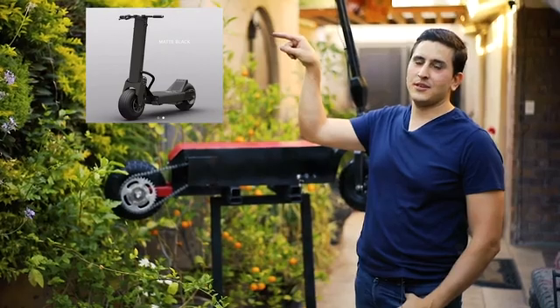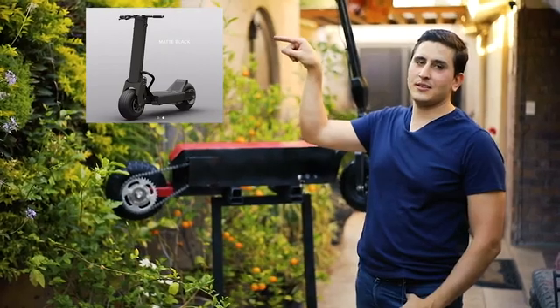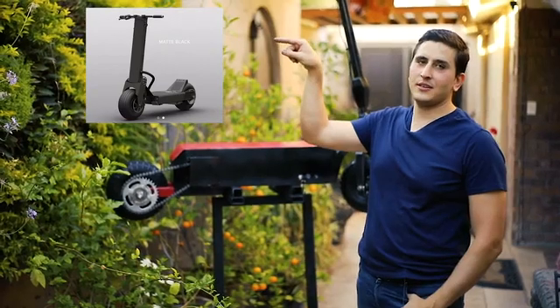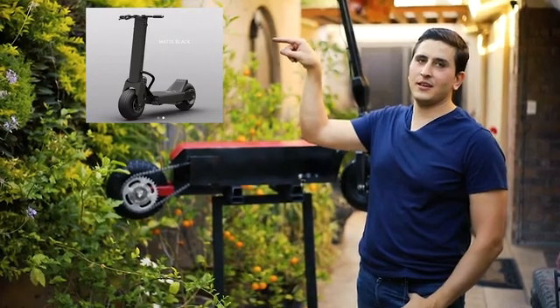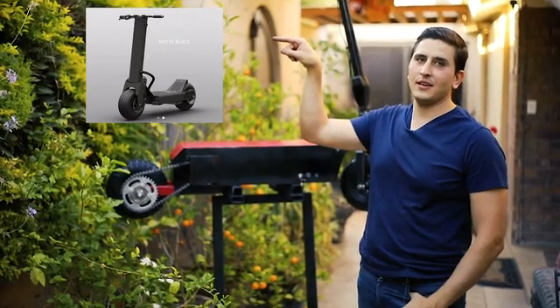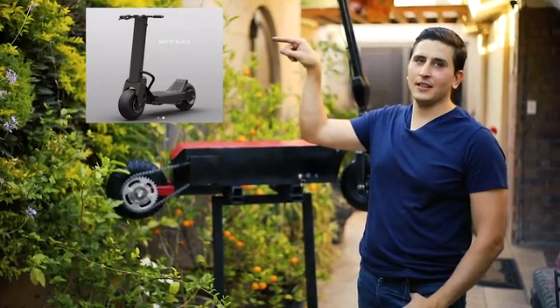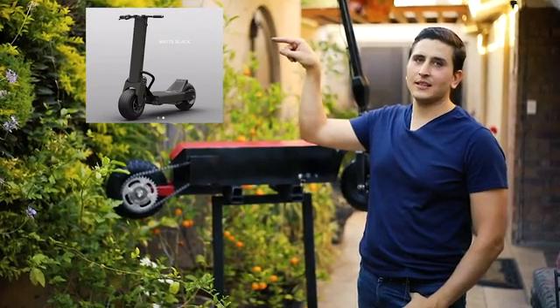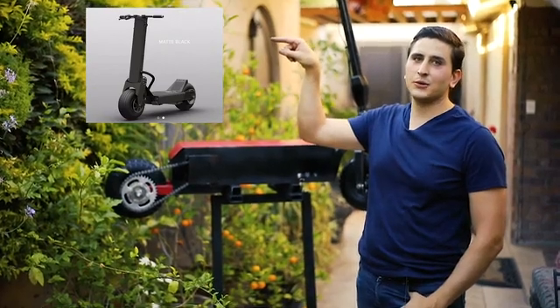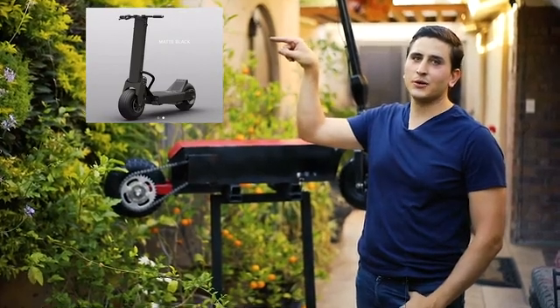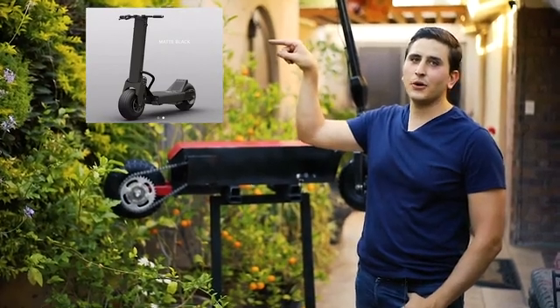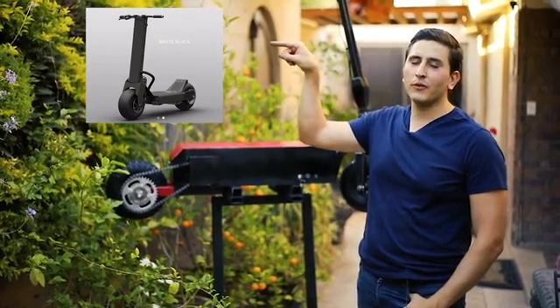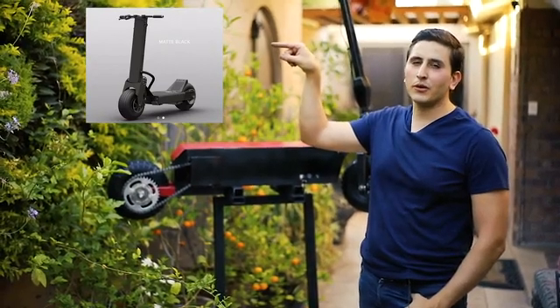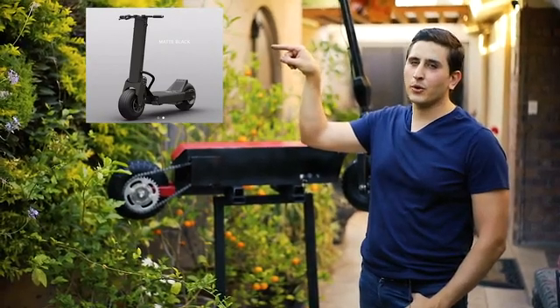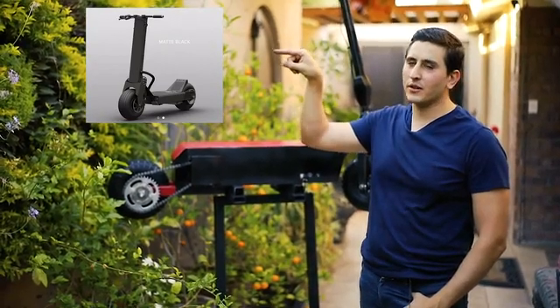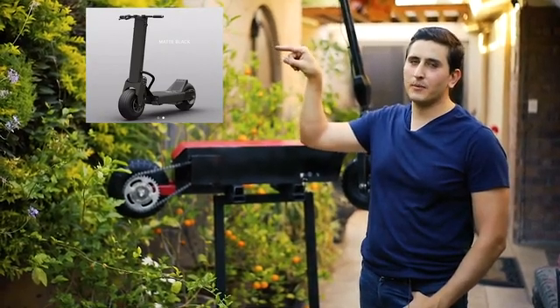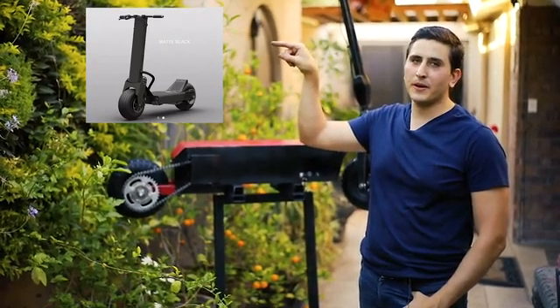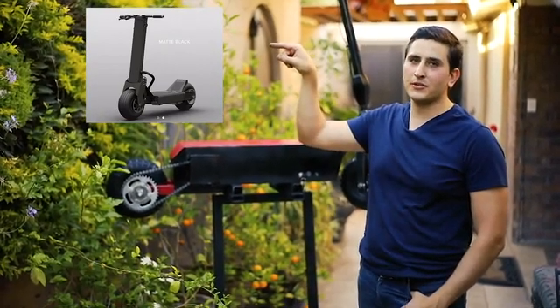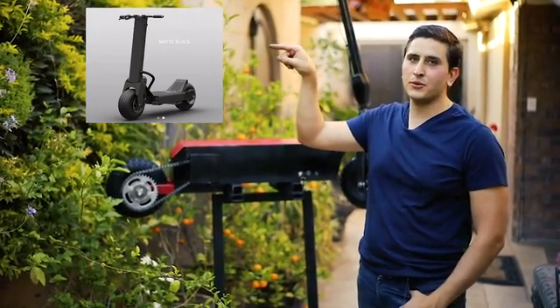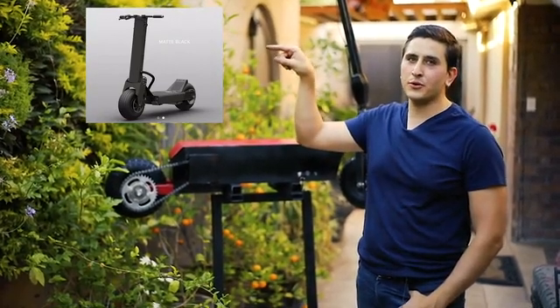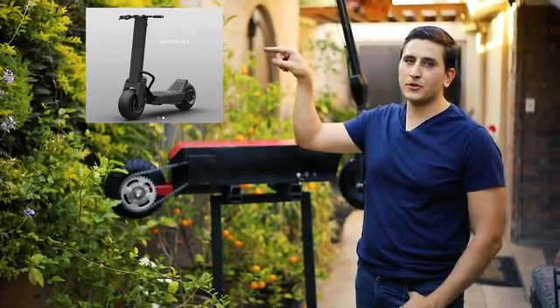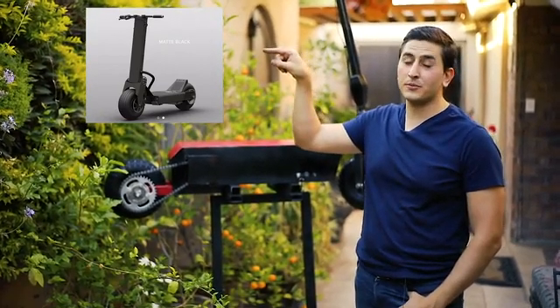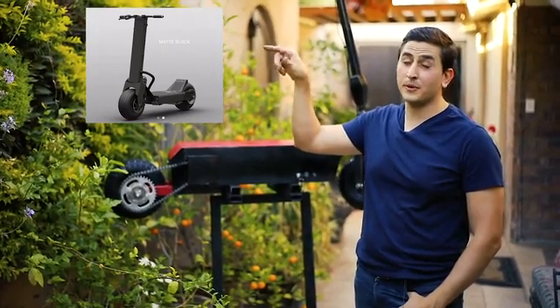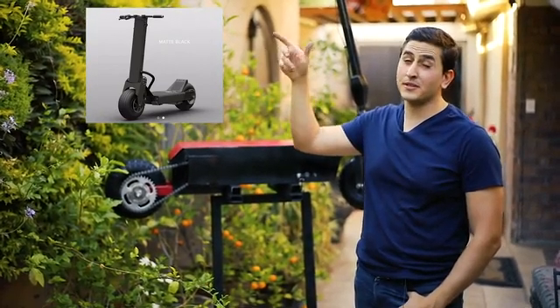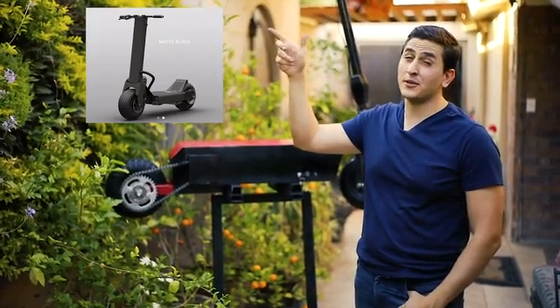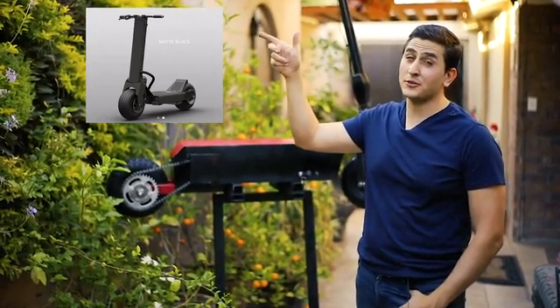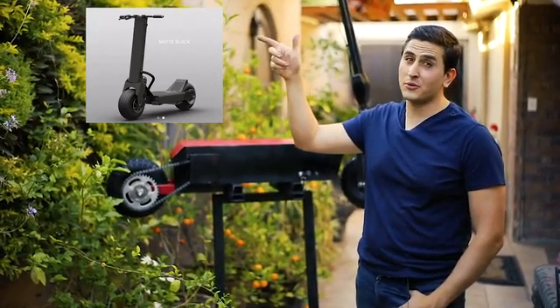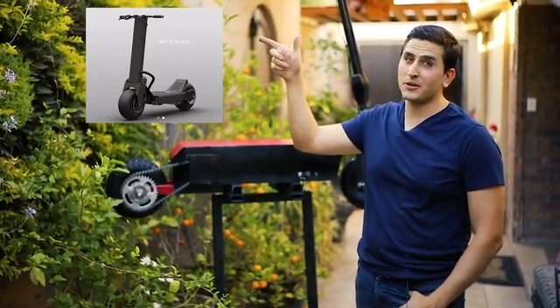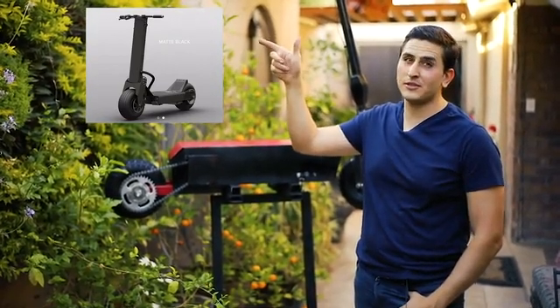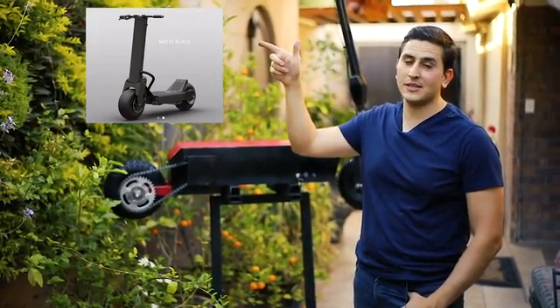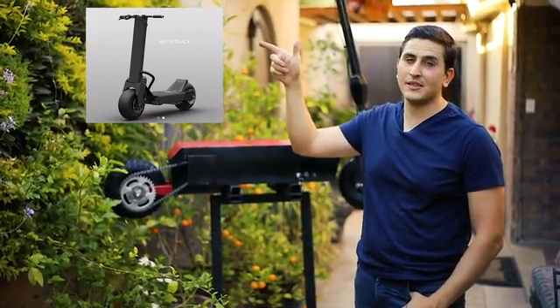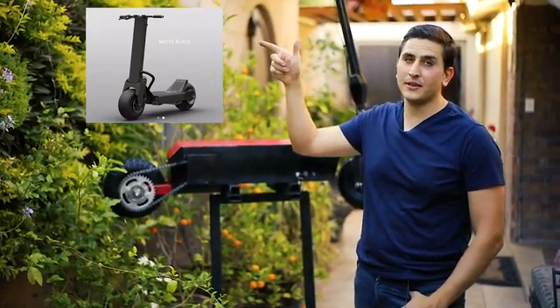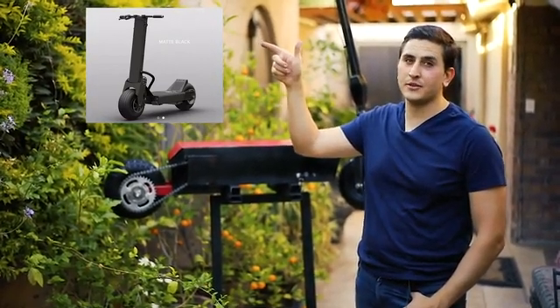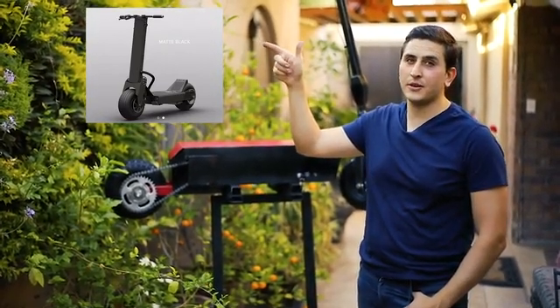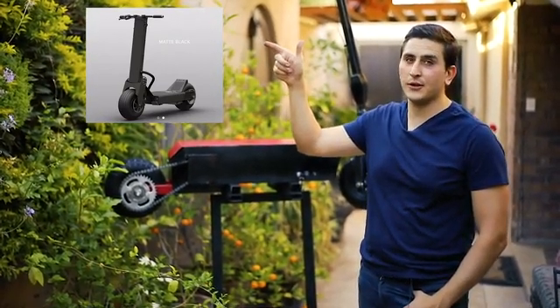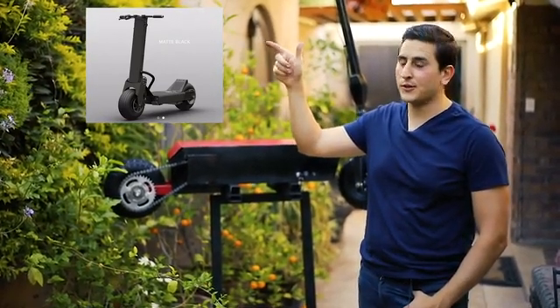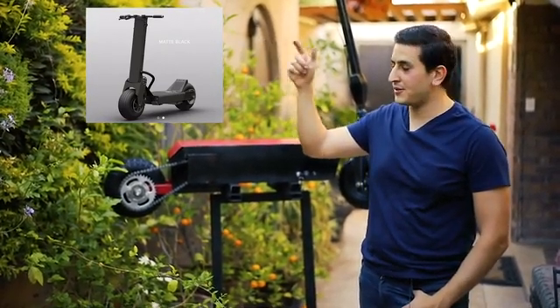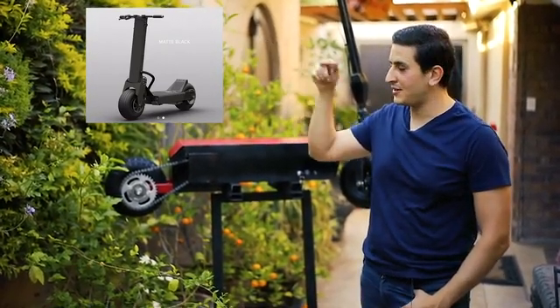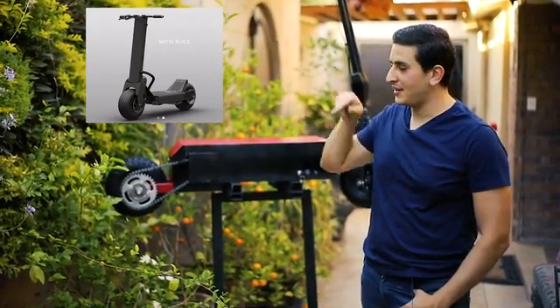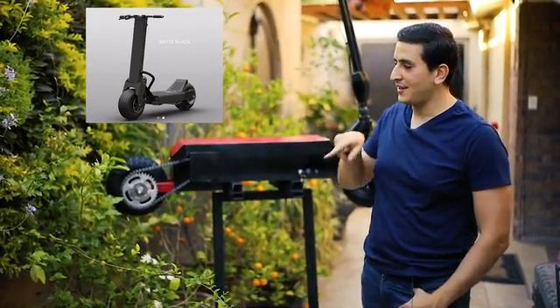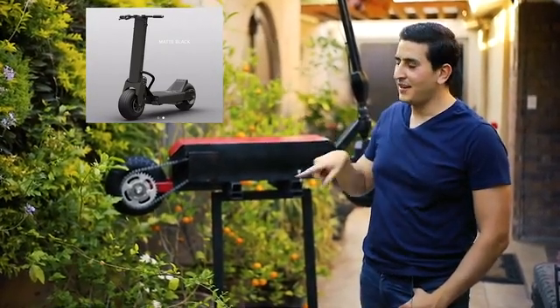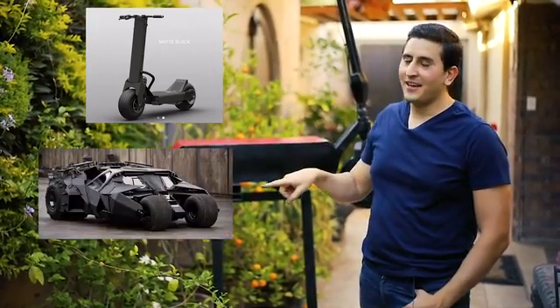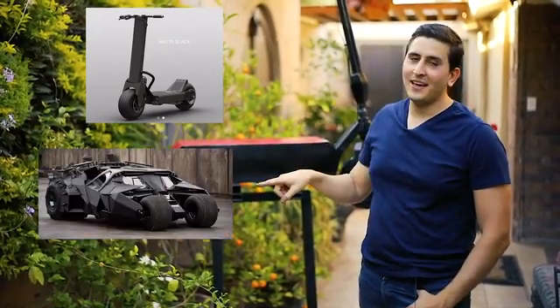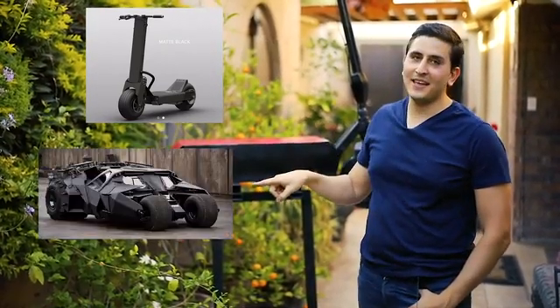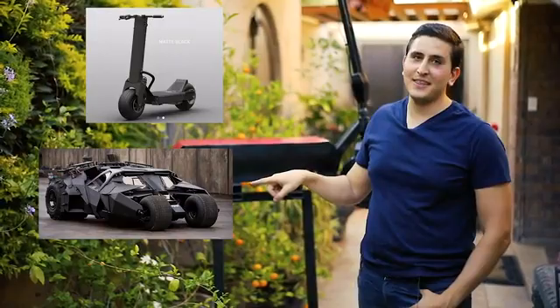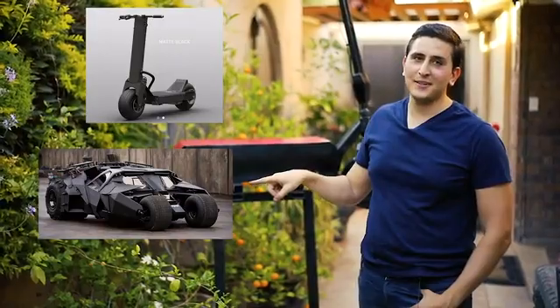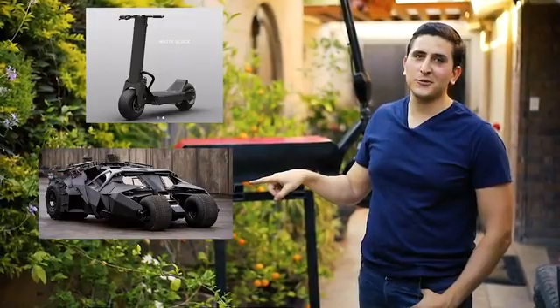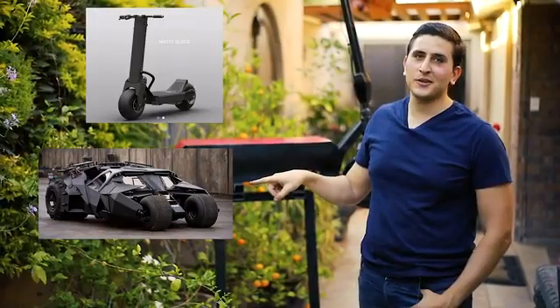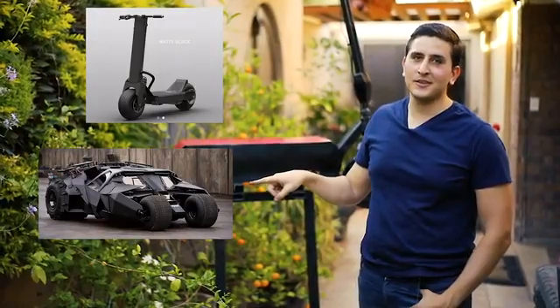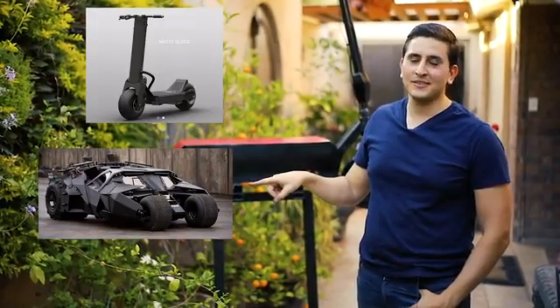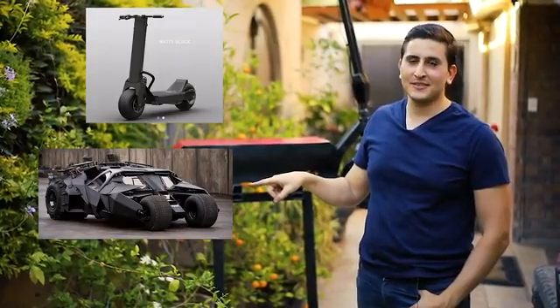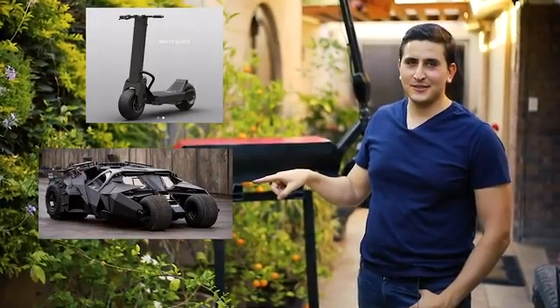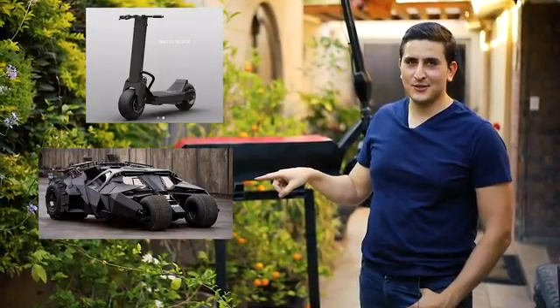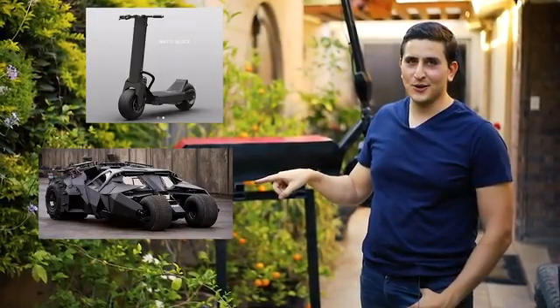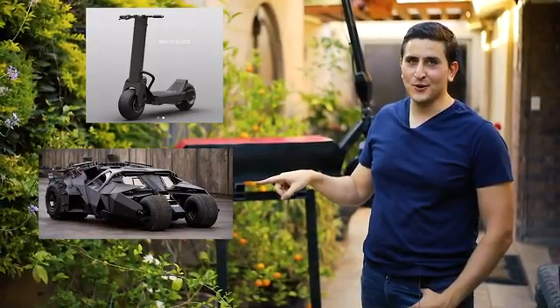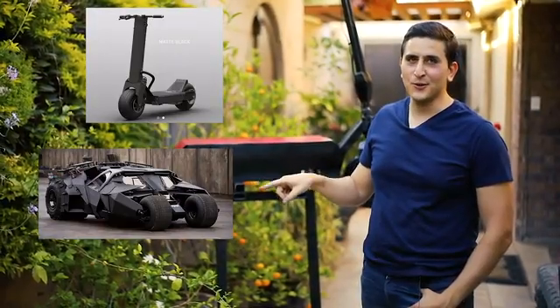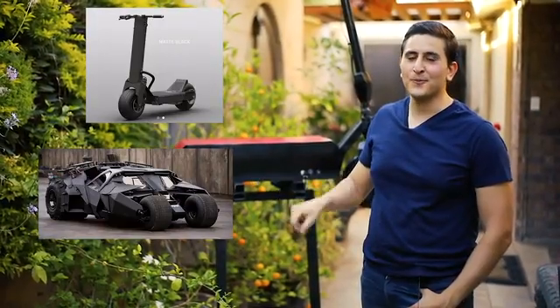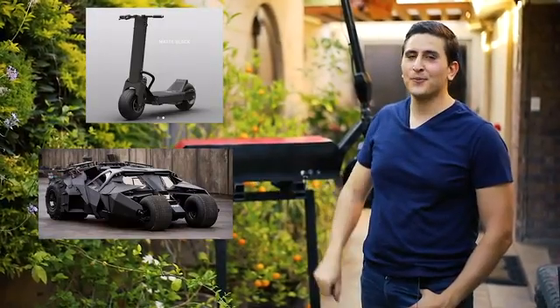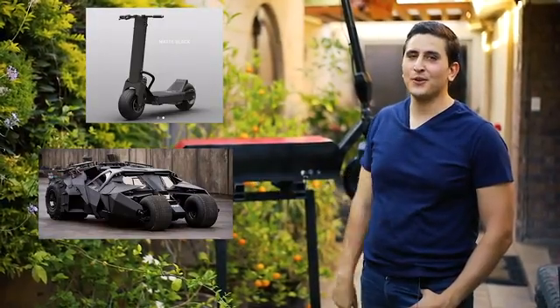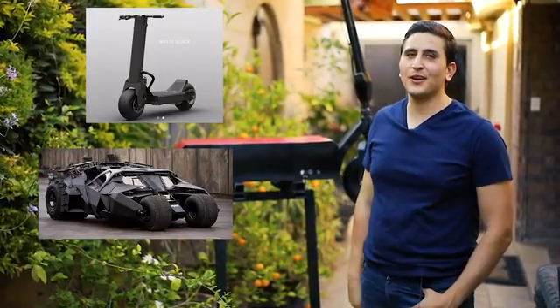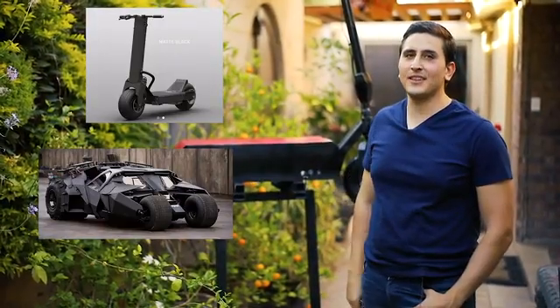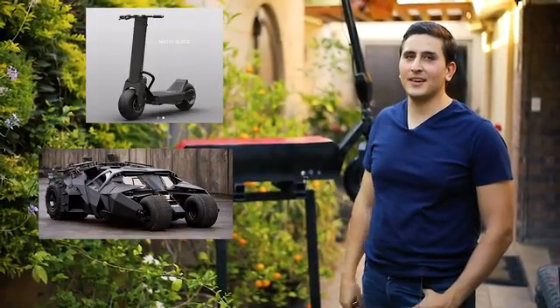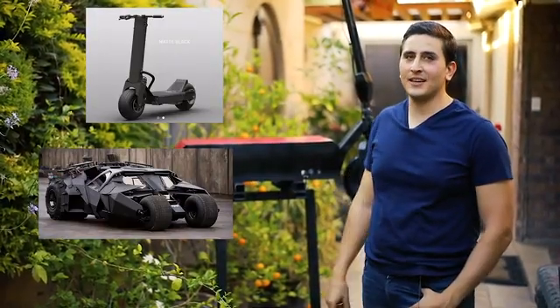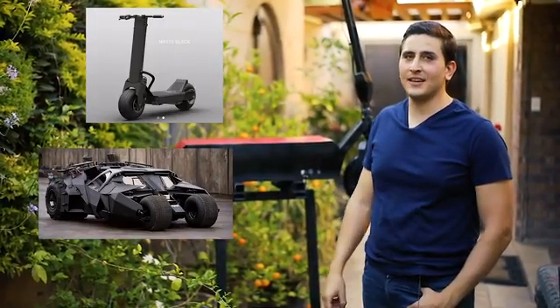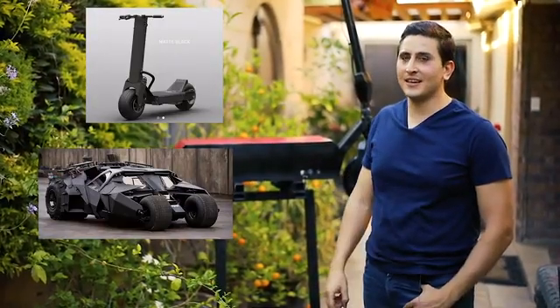I wanted to build a scooter that looked like the Electric Rover — one of the best scooters out there, but it's also around $6,000. So you get the idea of the design direction I was going for.